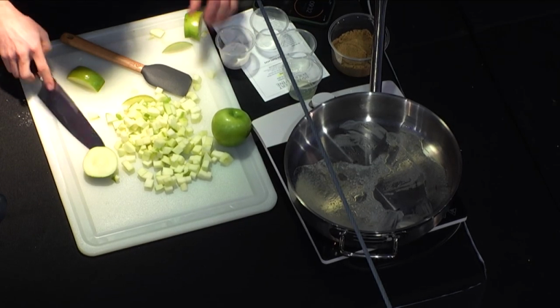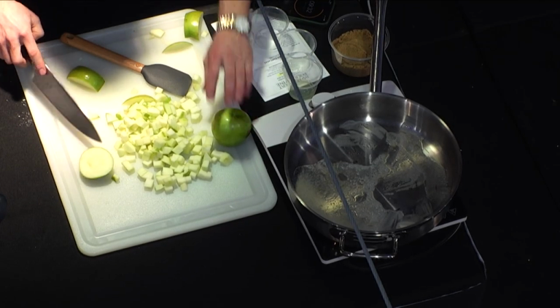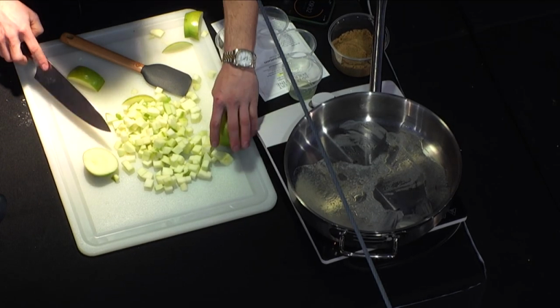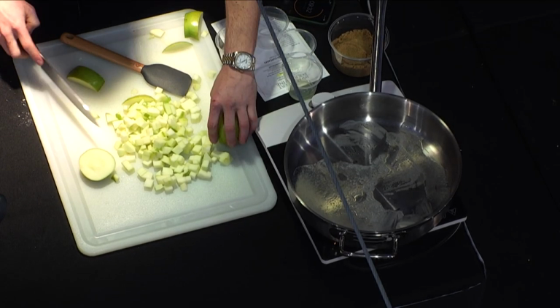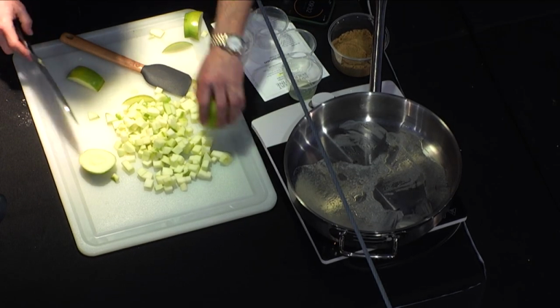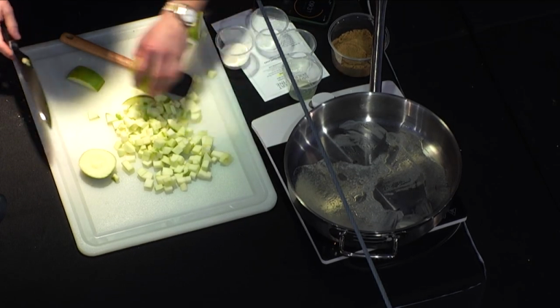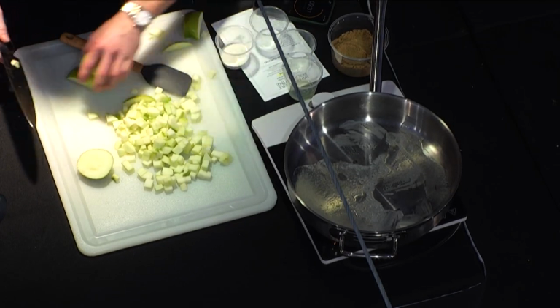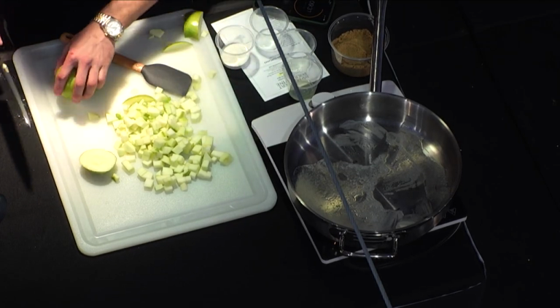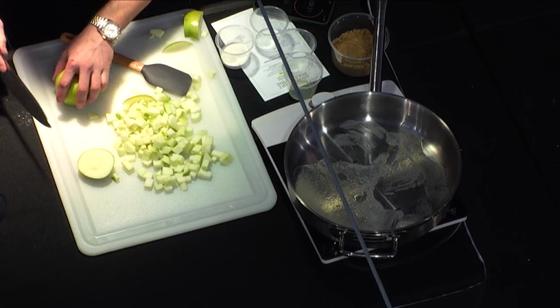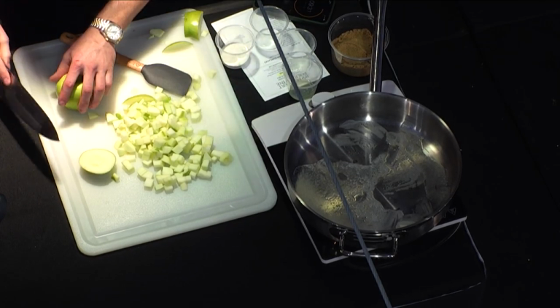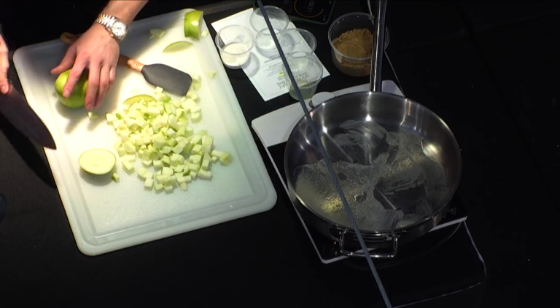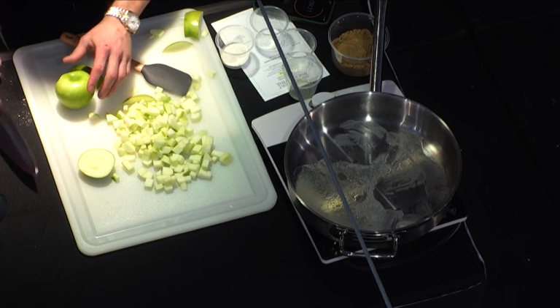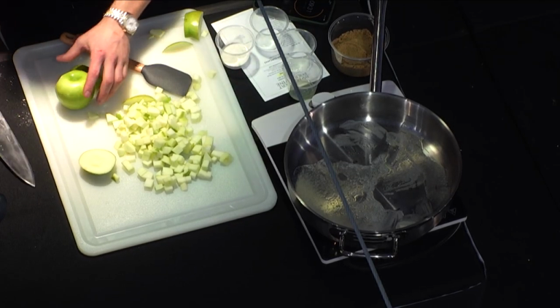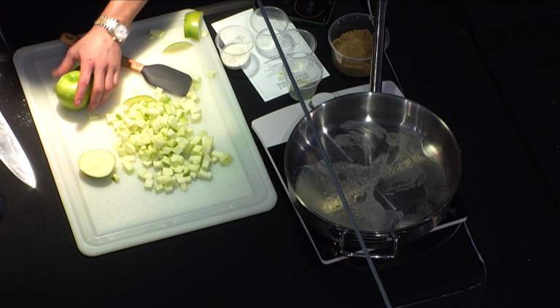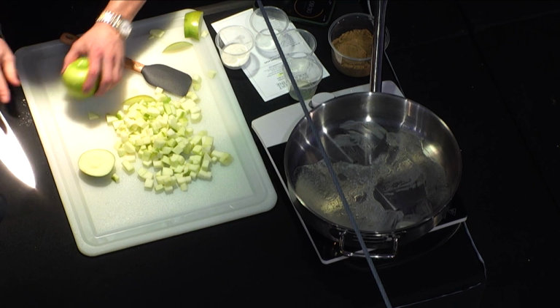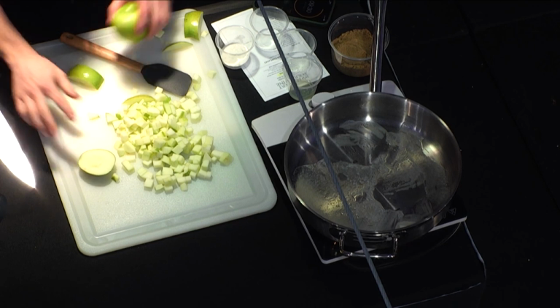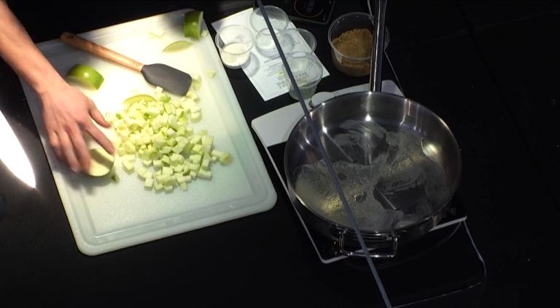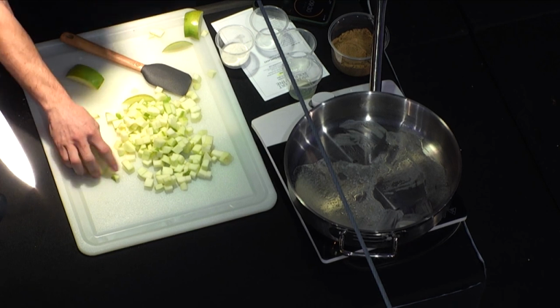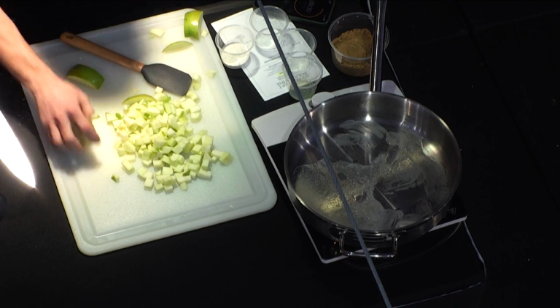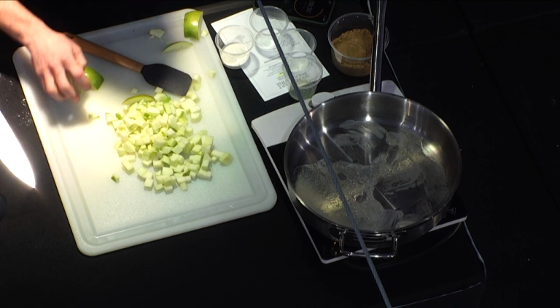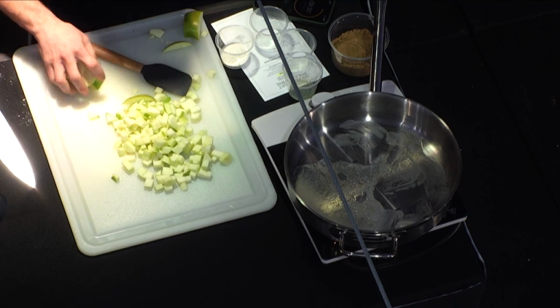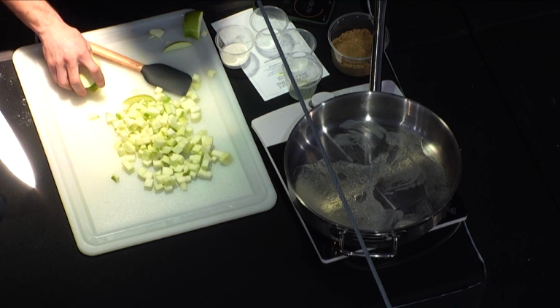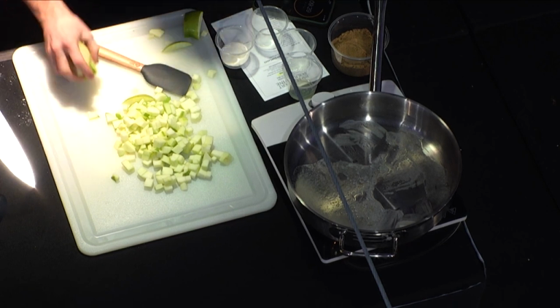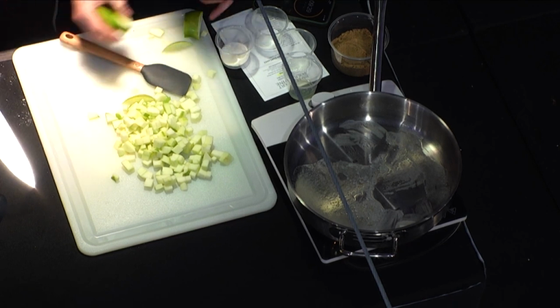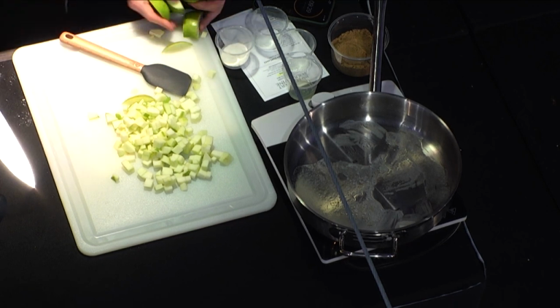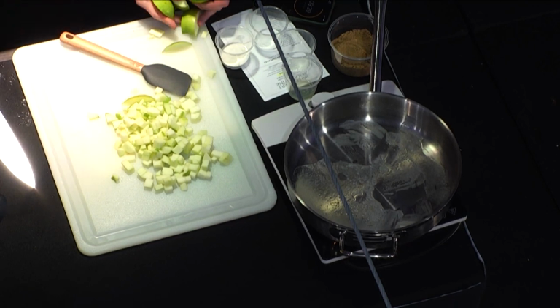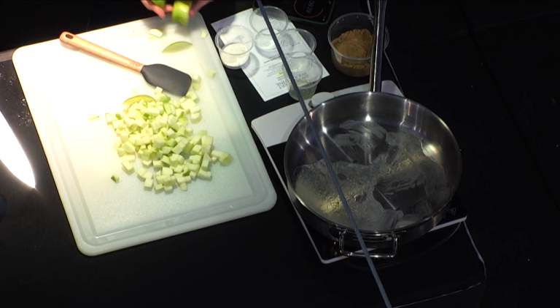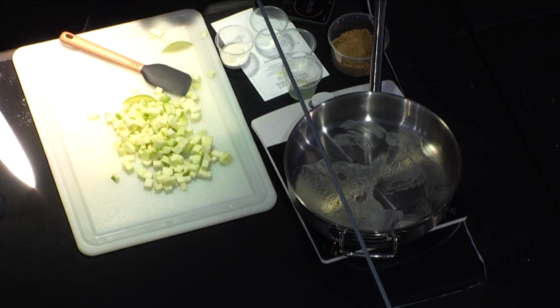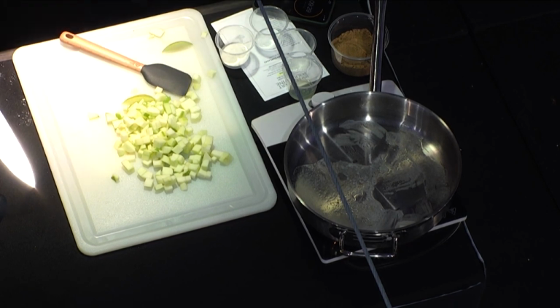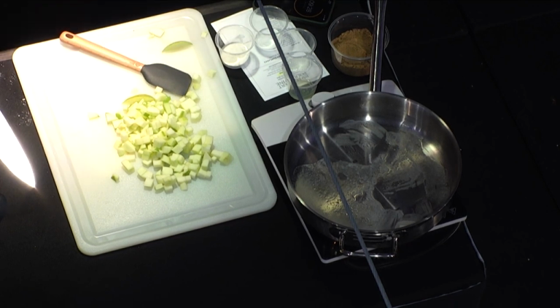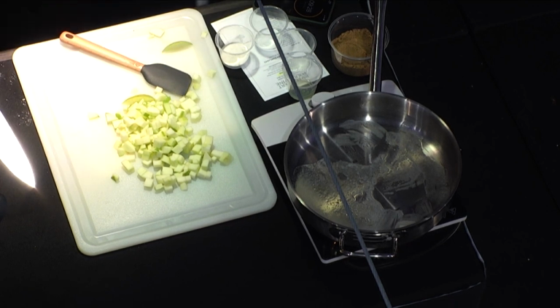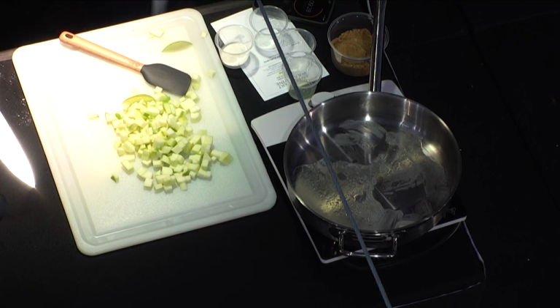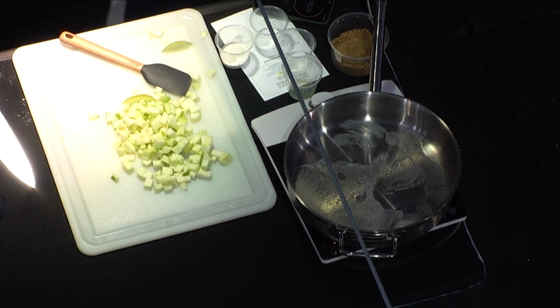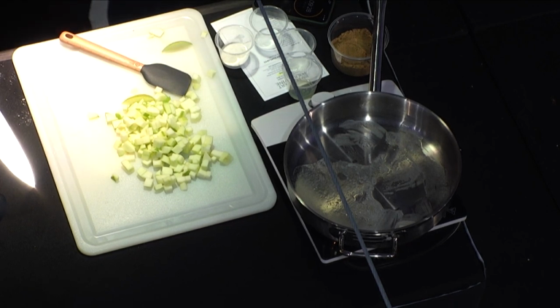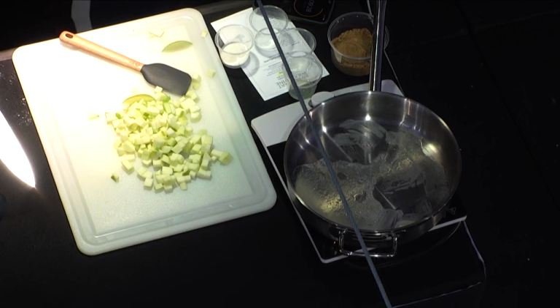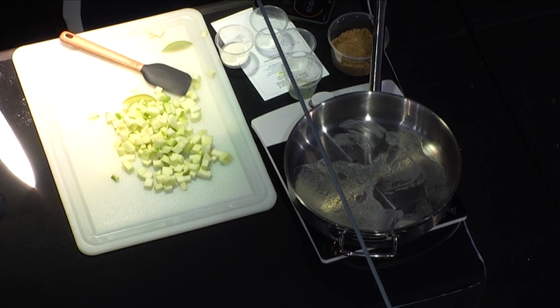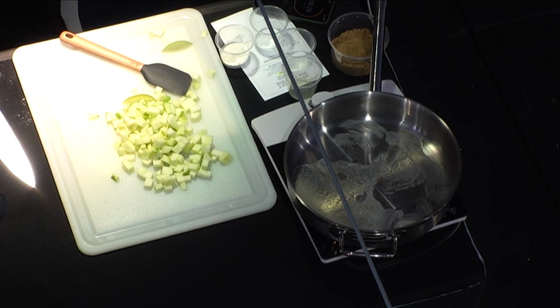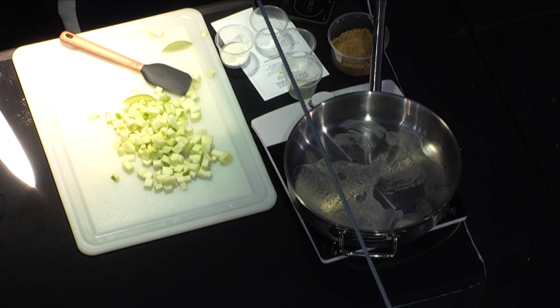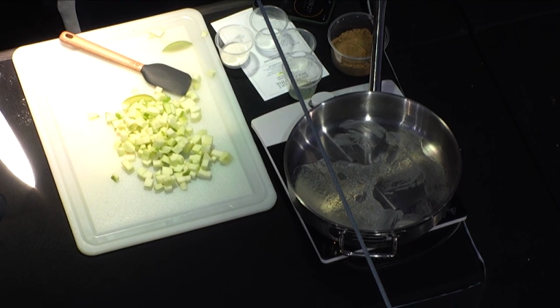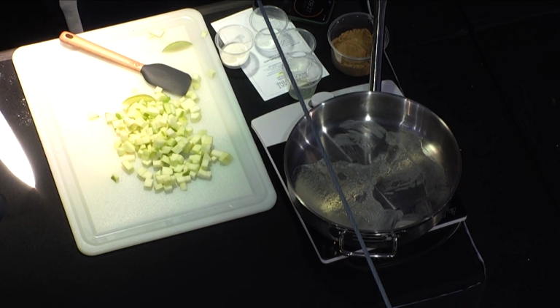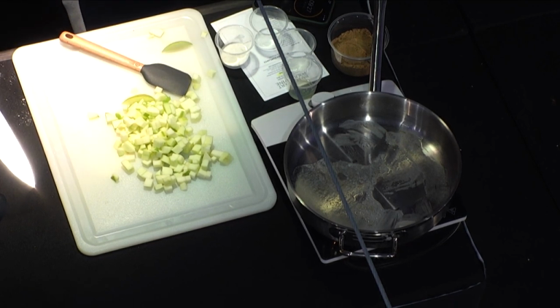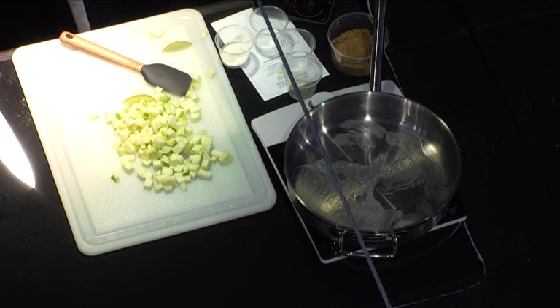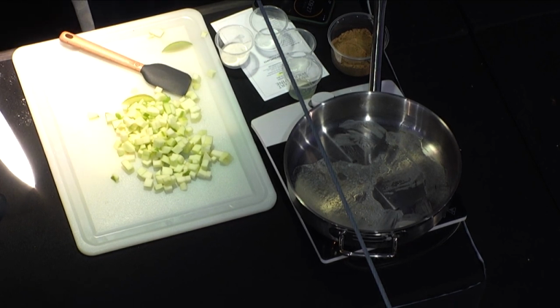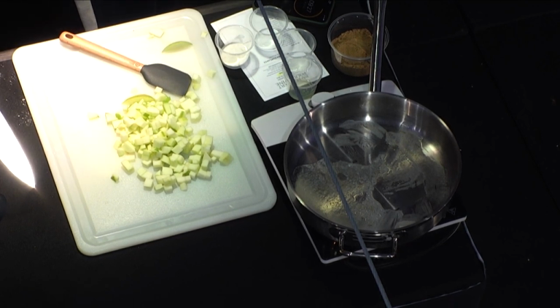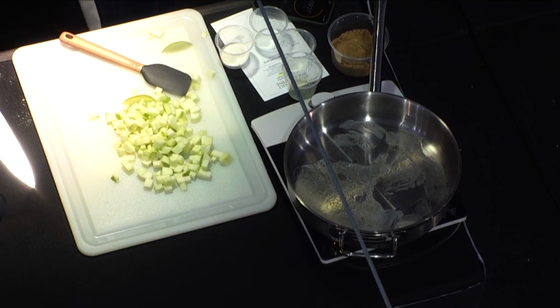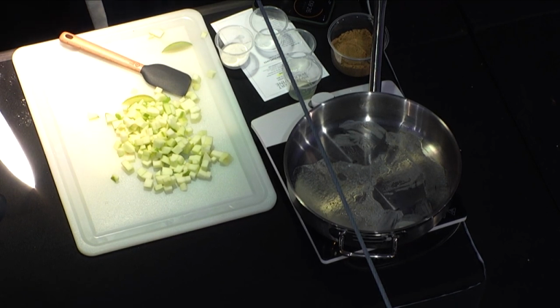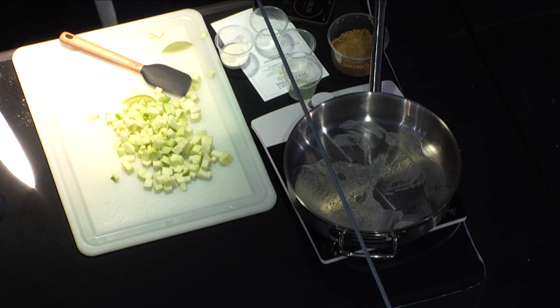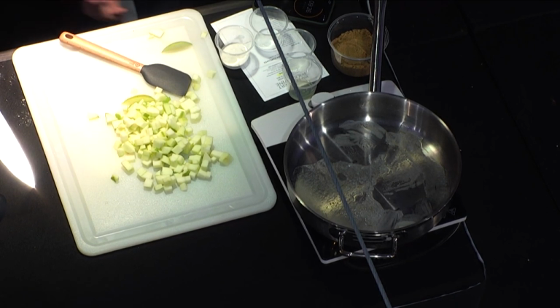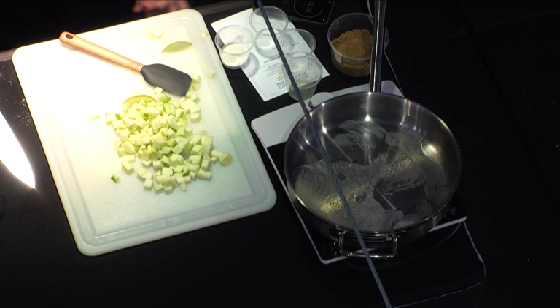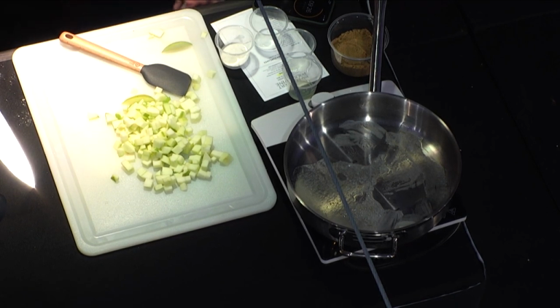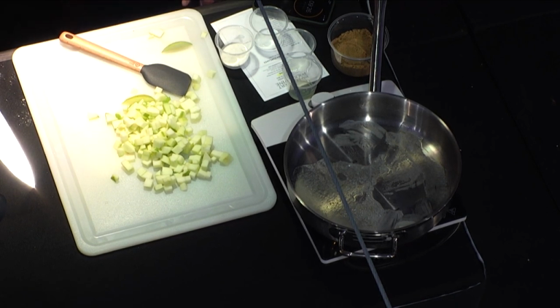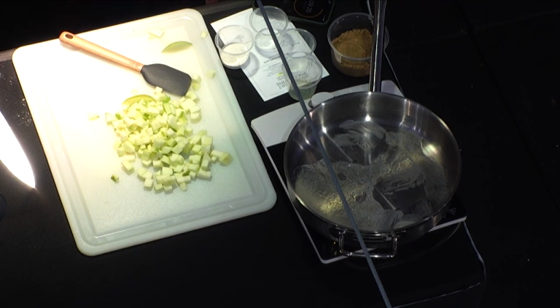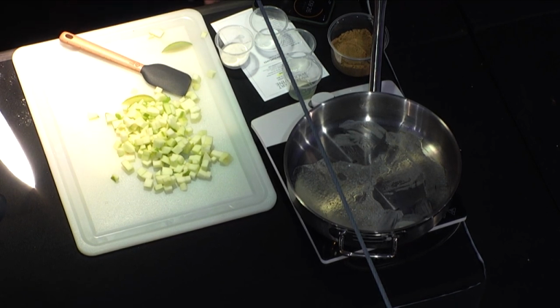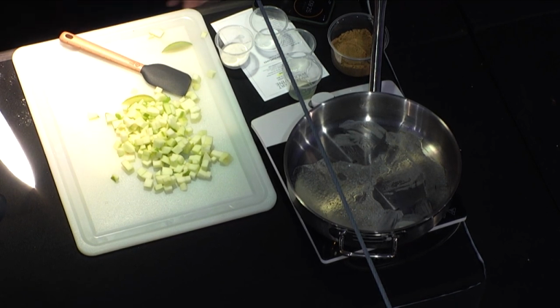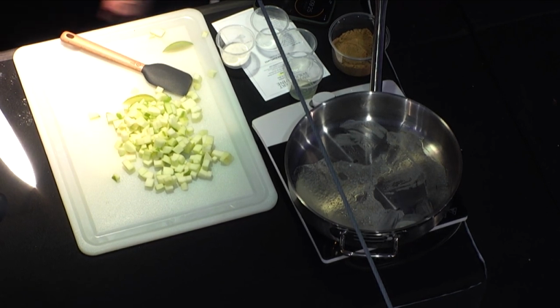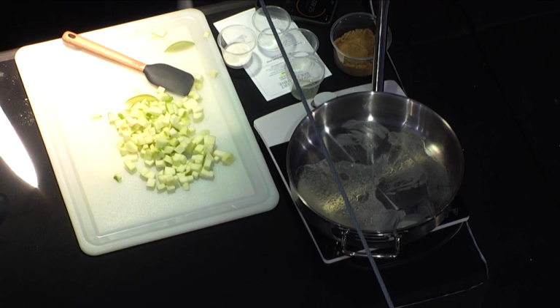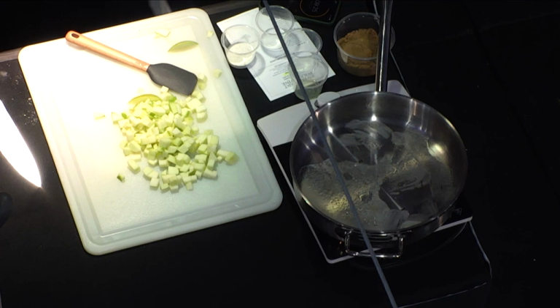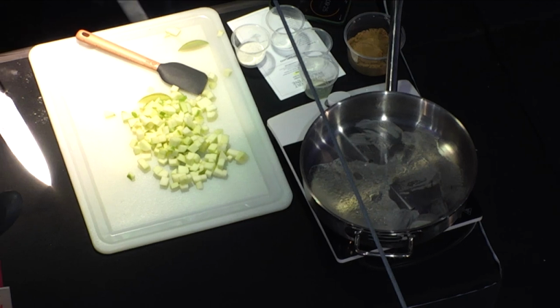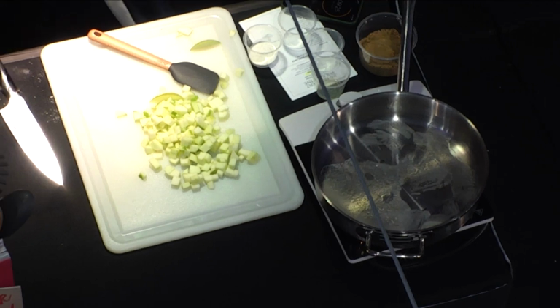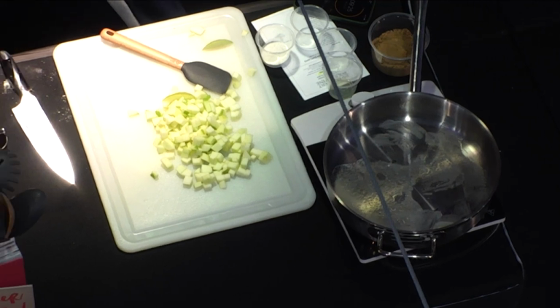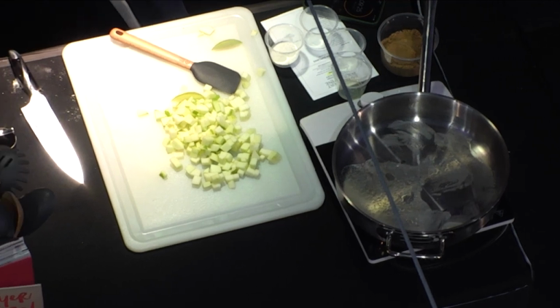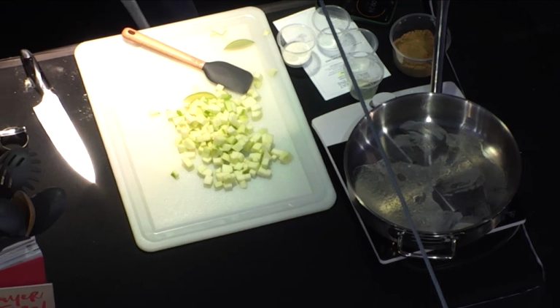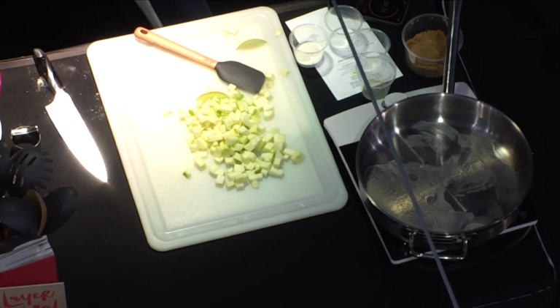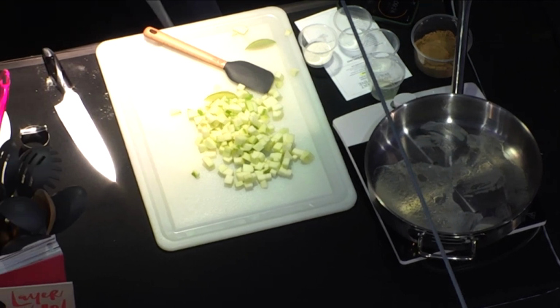I've got another layer of cake on top now, and I'm going to repeat the process — but this time I'm going to switch it up and use crumble instead of pastry.